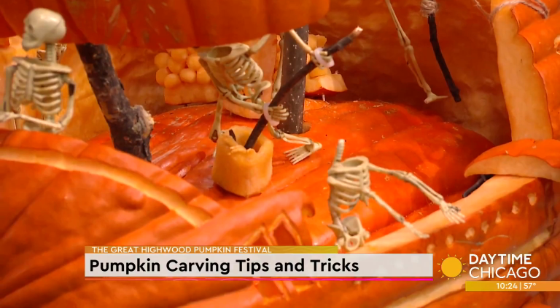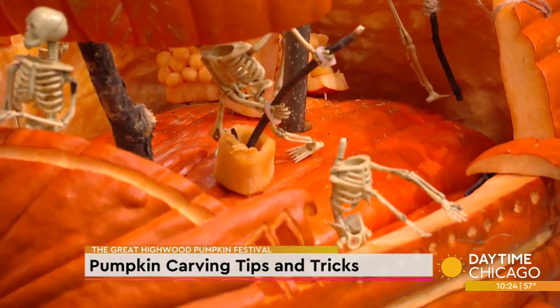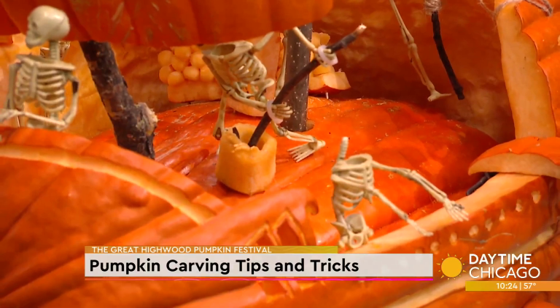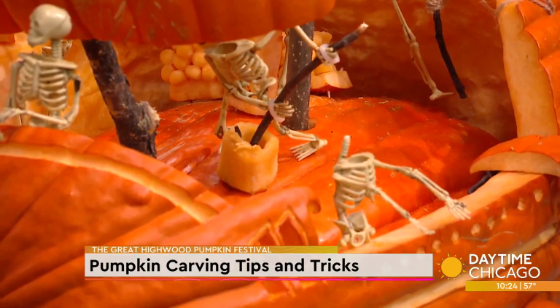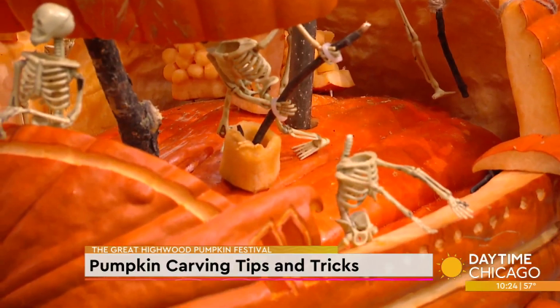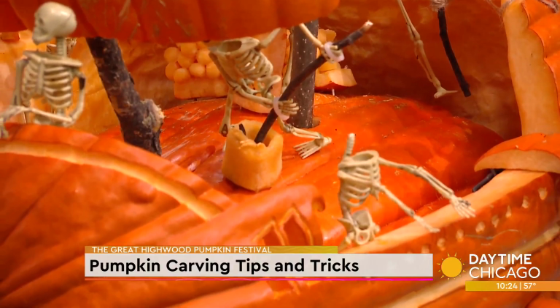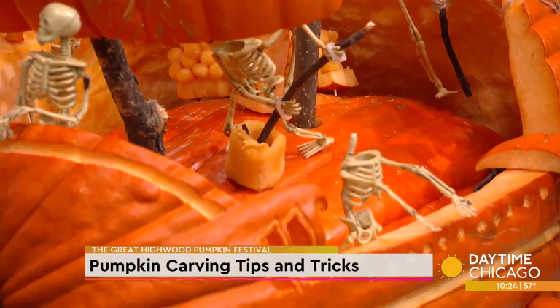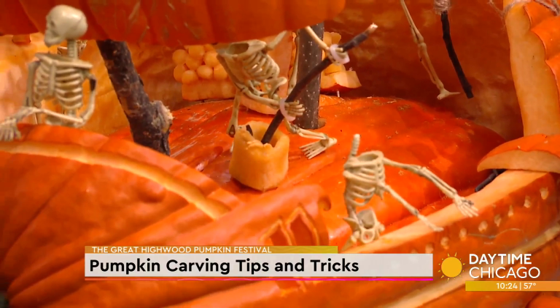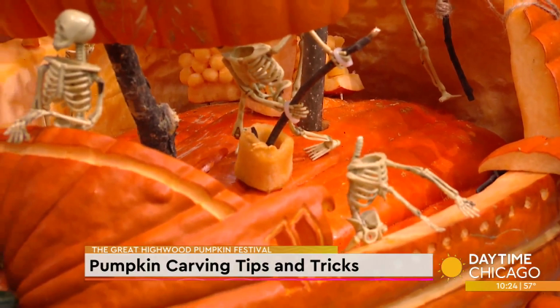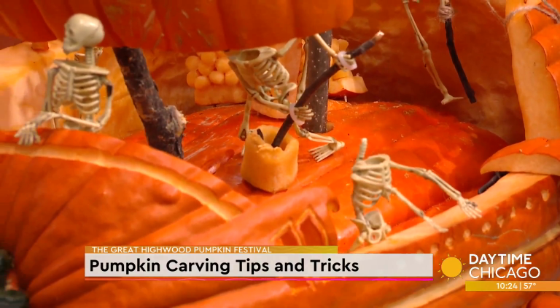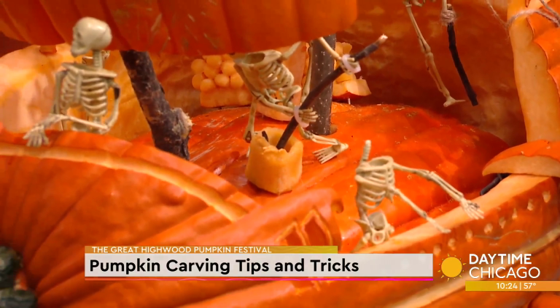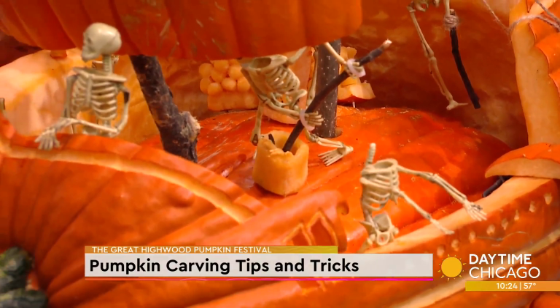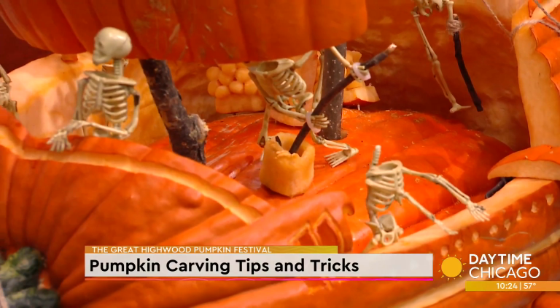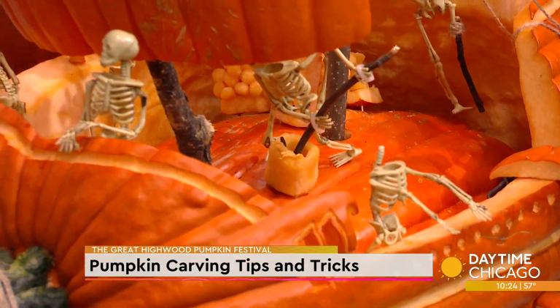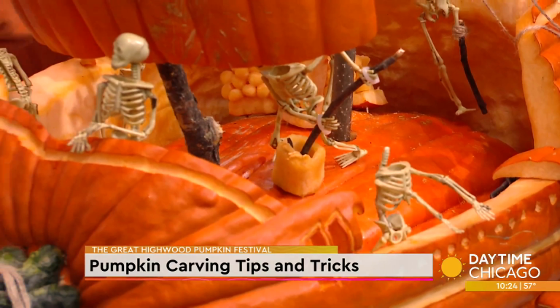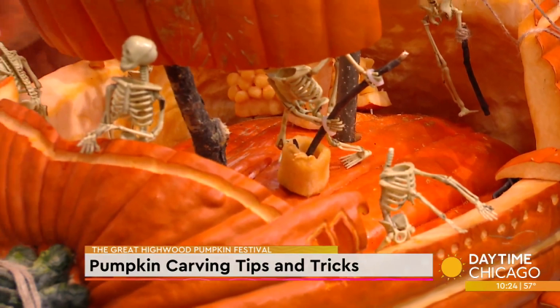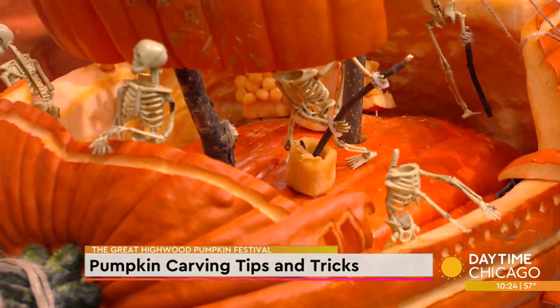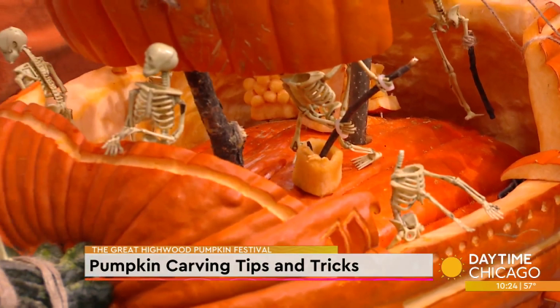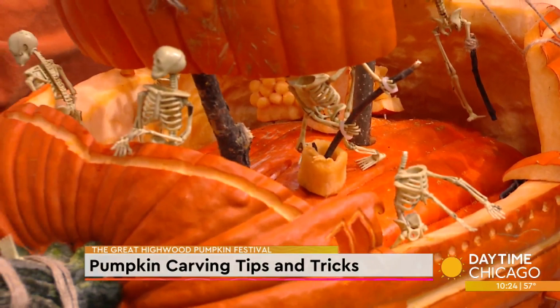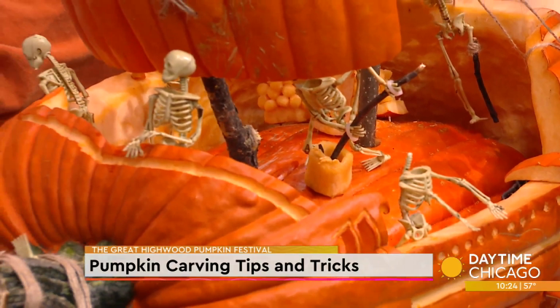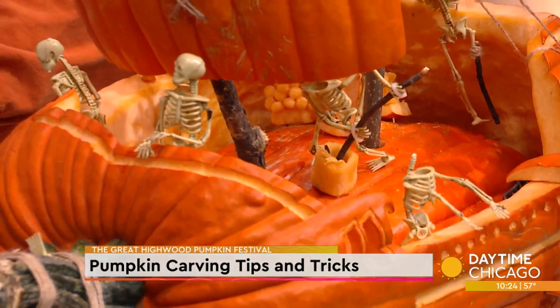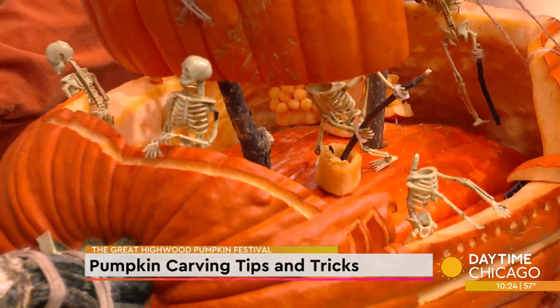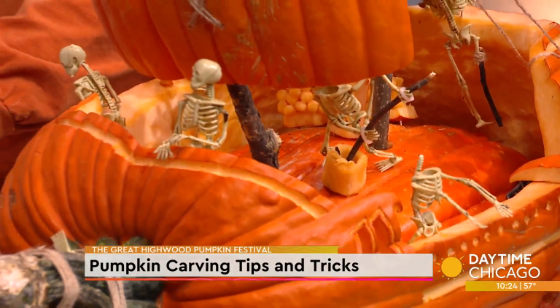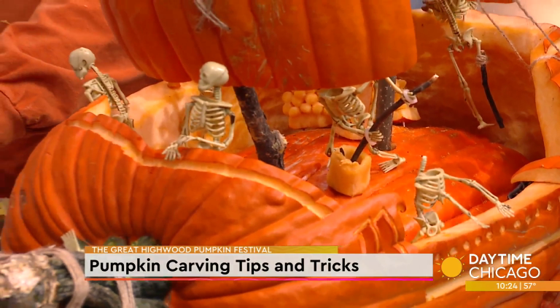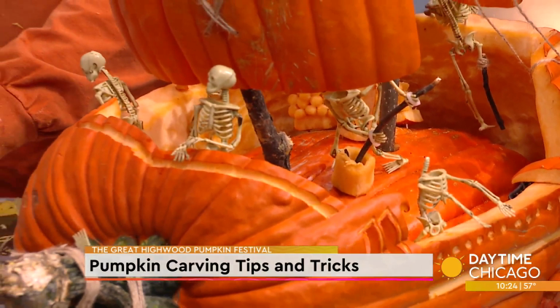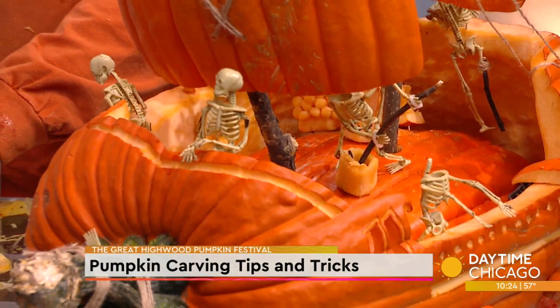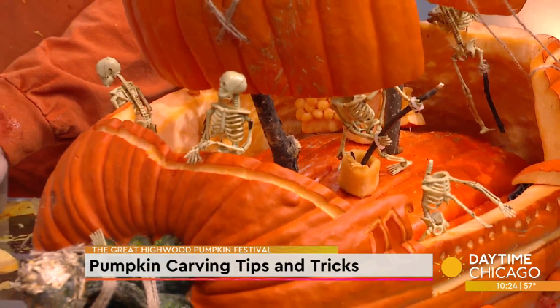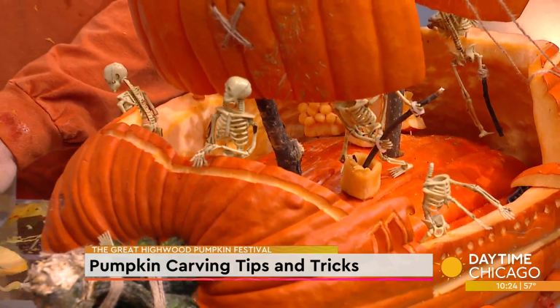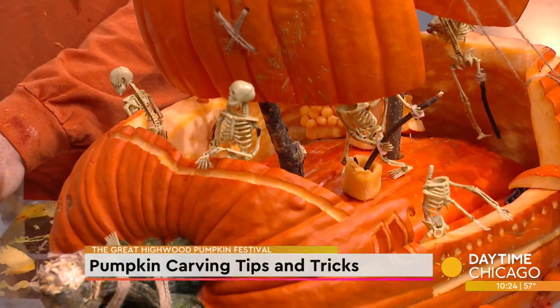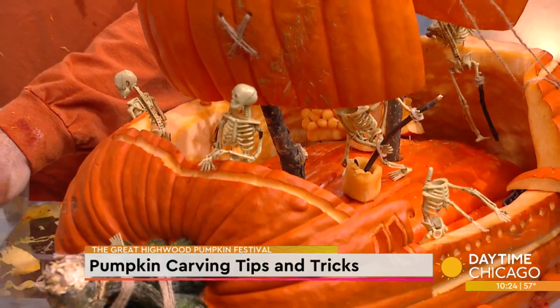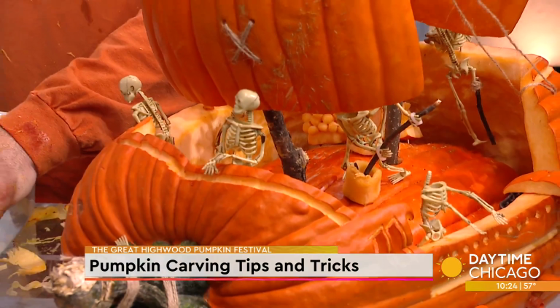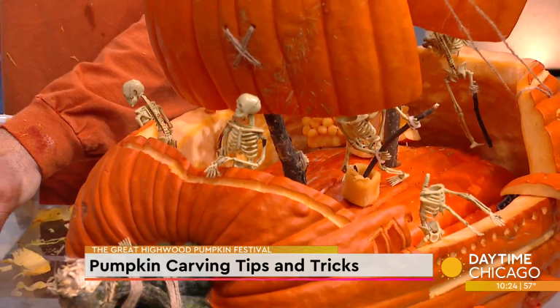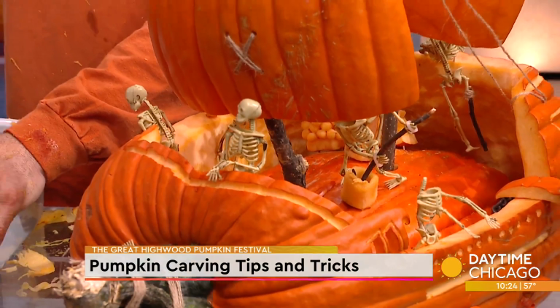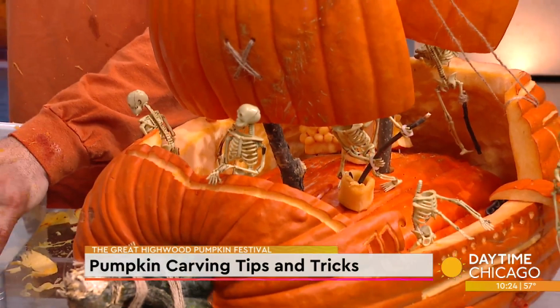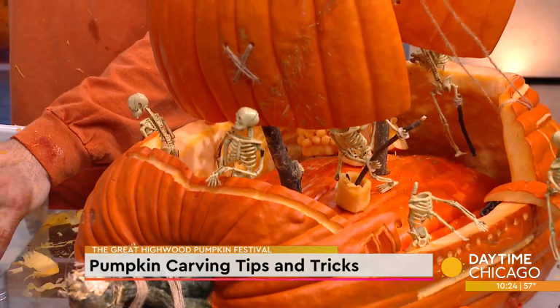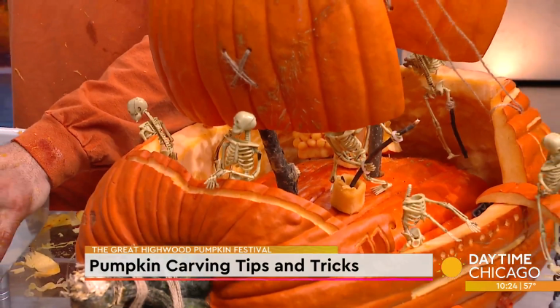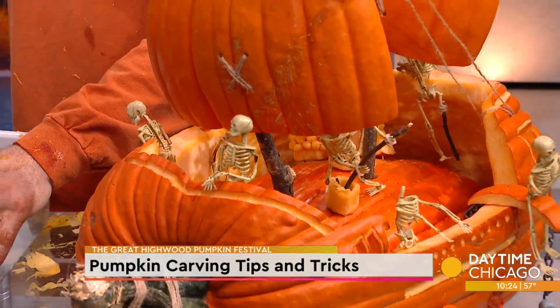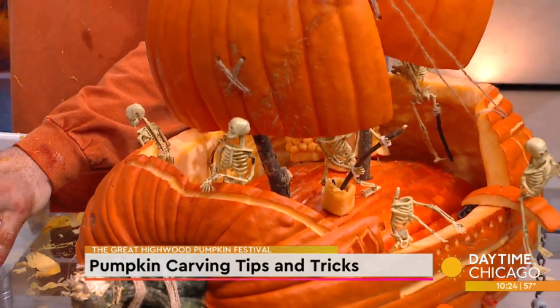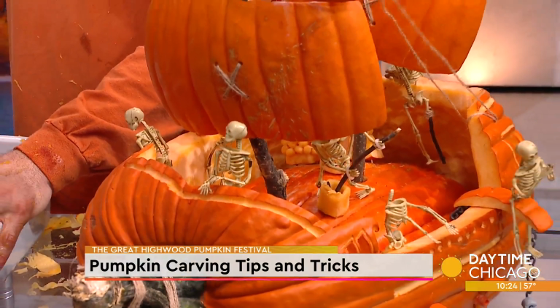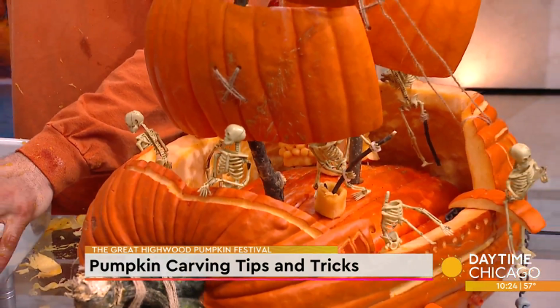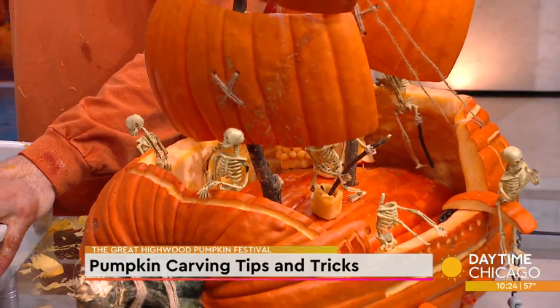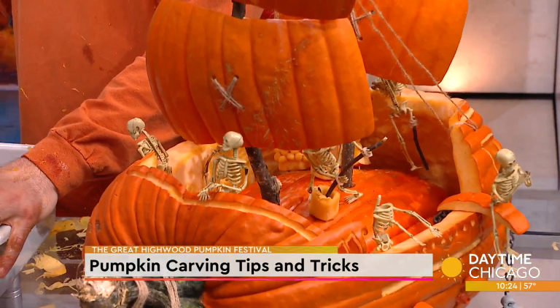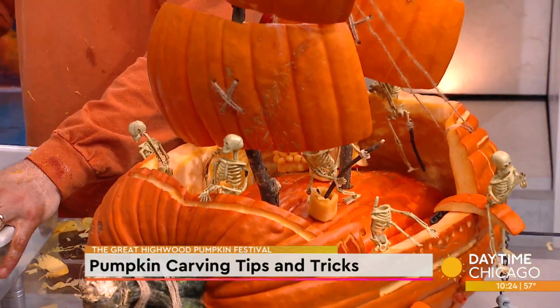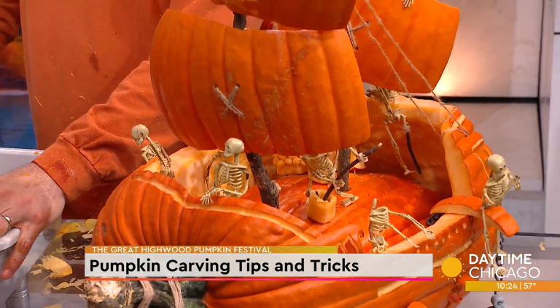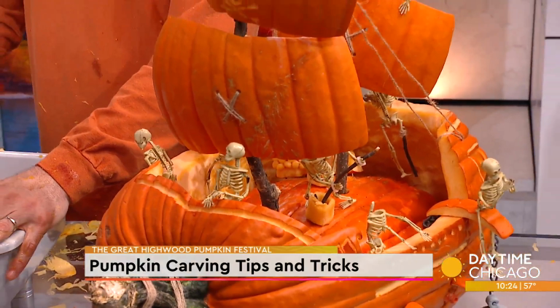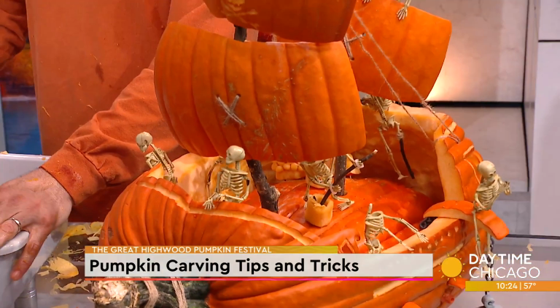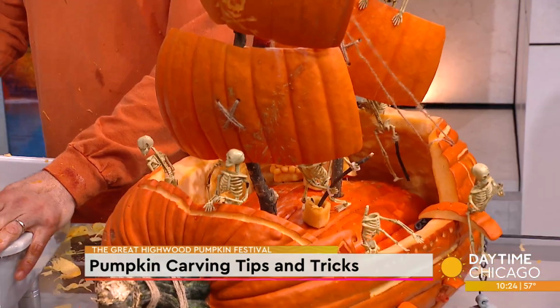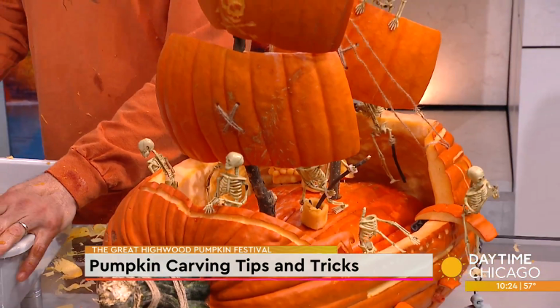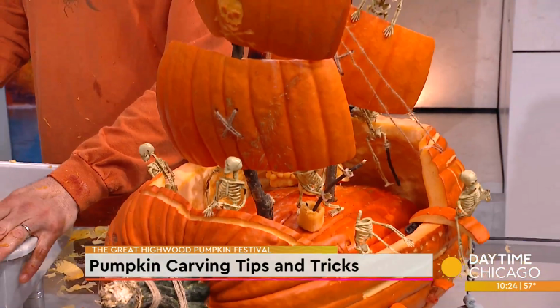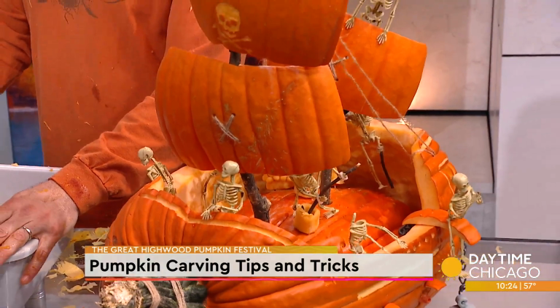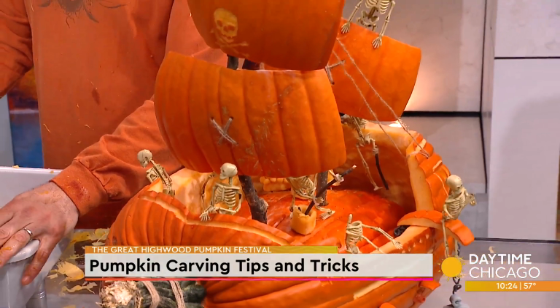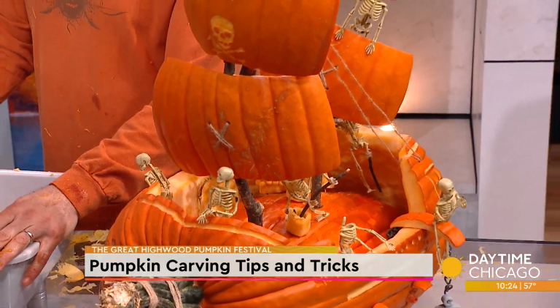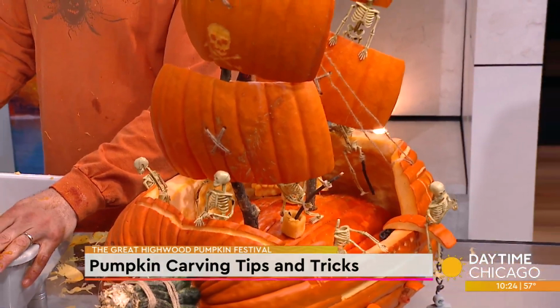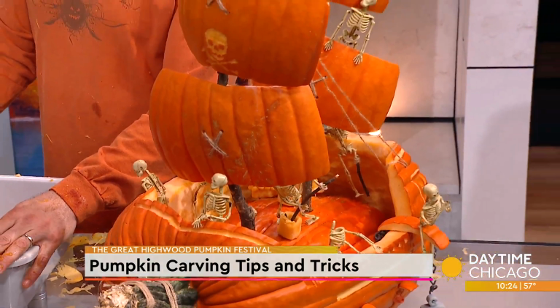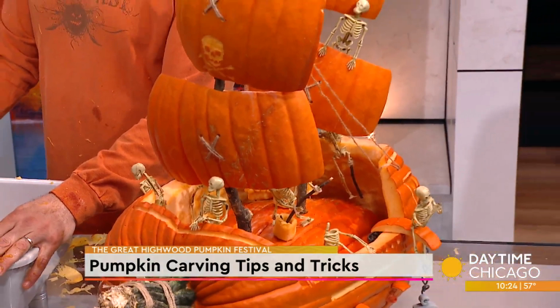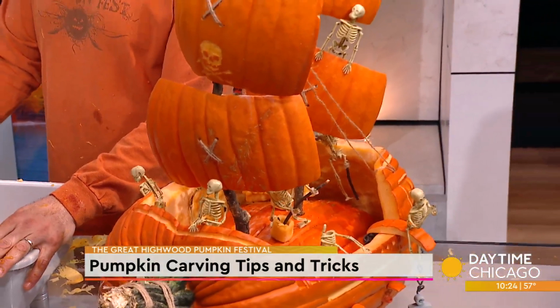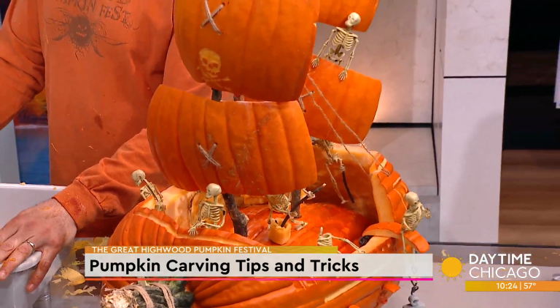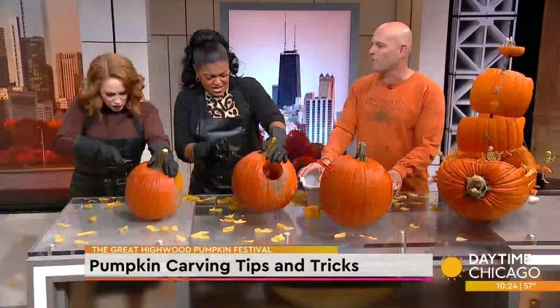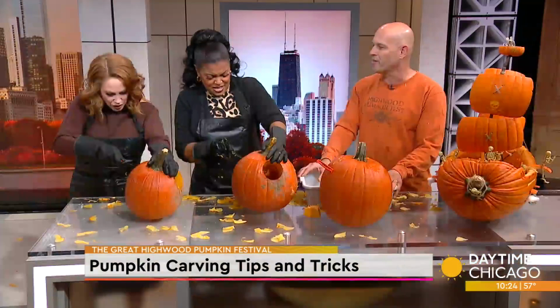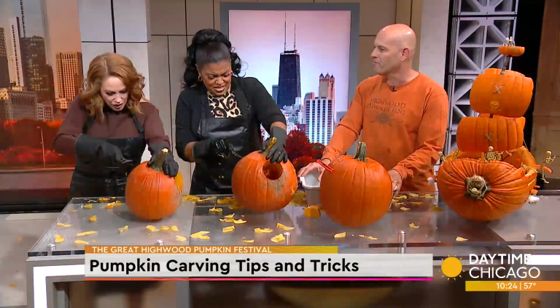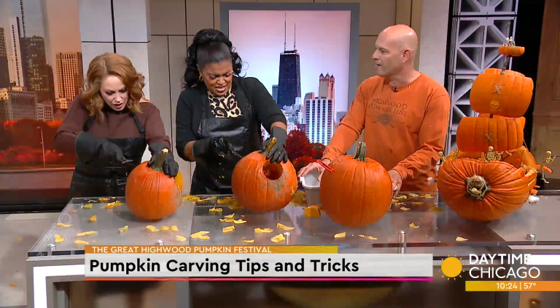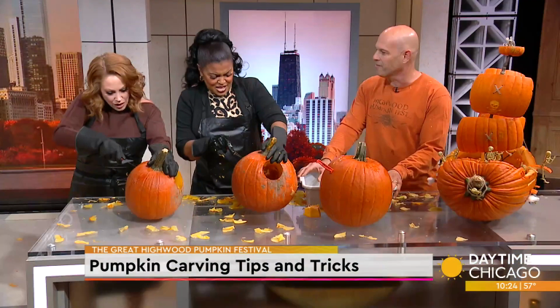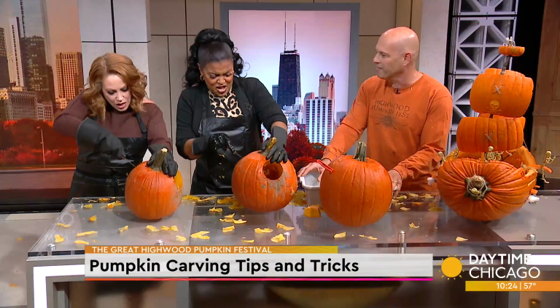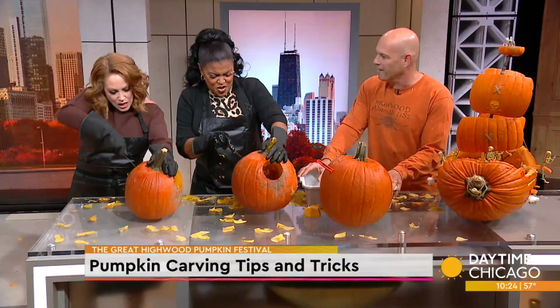You get in, and then we get to light the pumpkins each night. The goal is to do over 30,000 jack-o'-lanterns to break the record again.